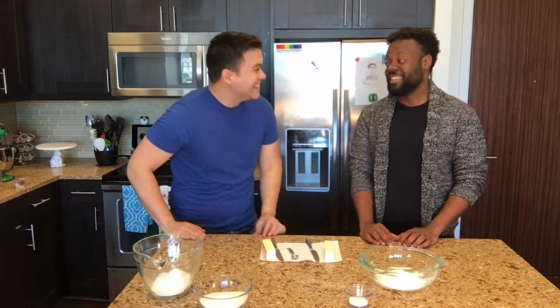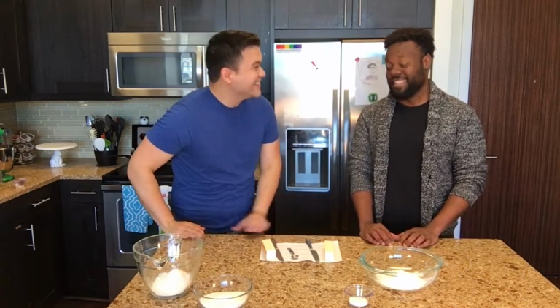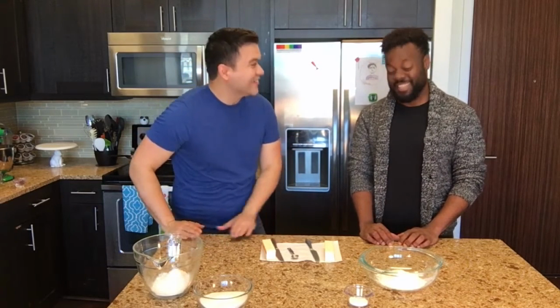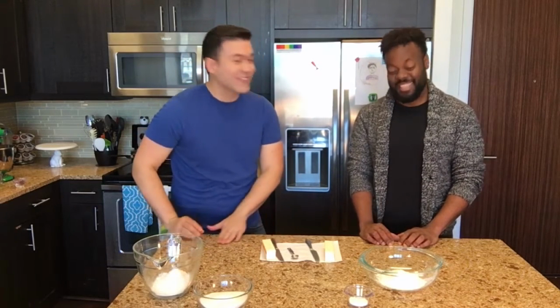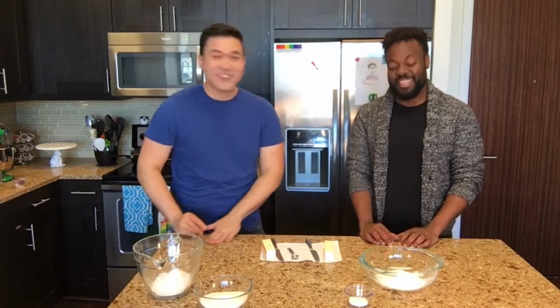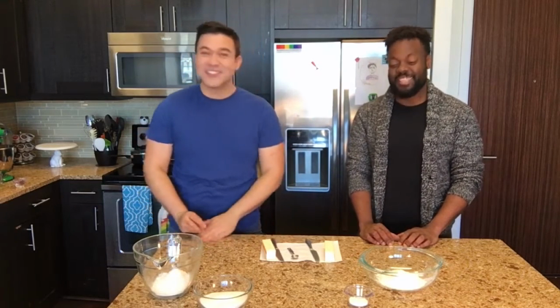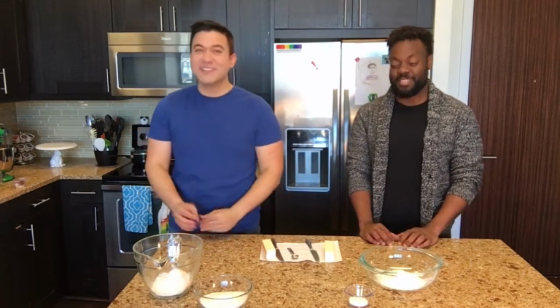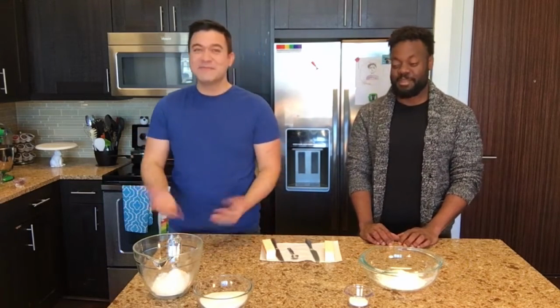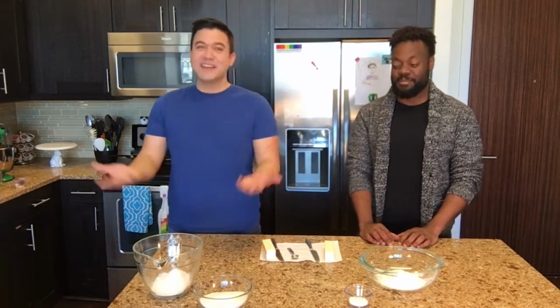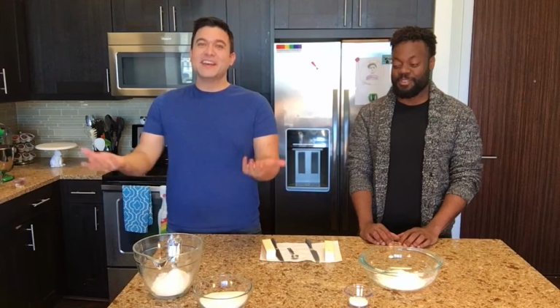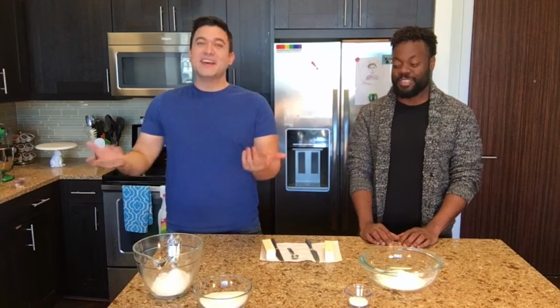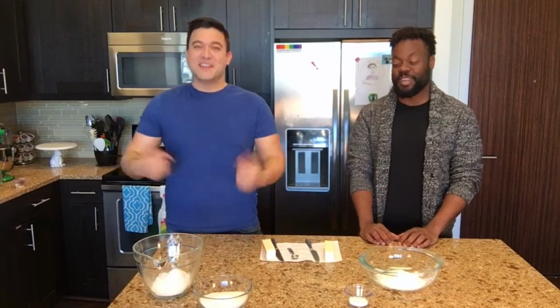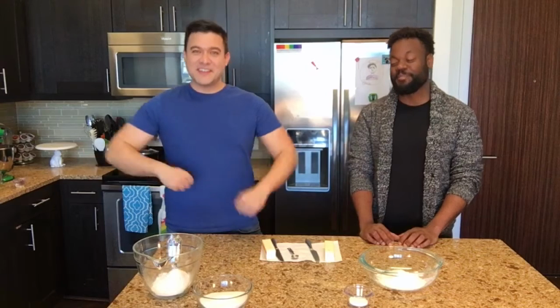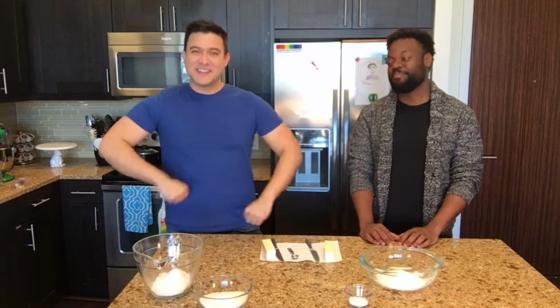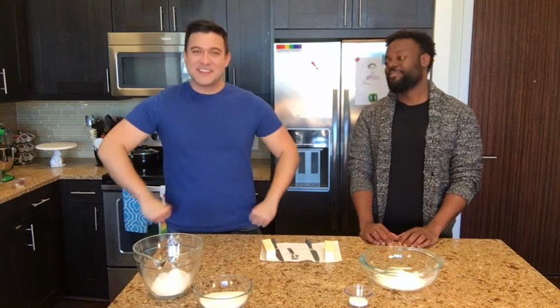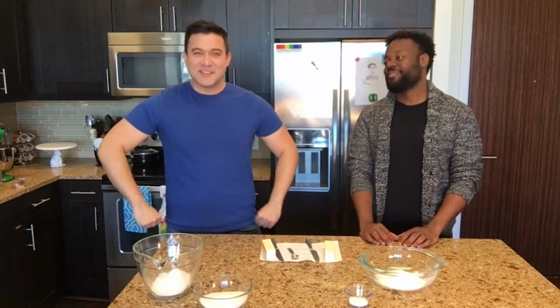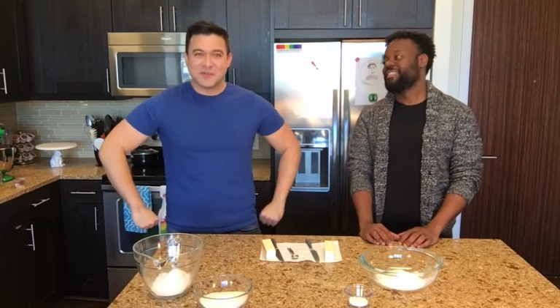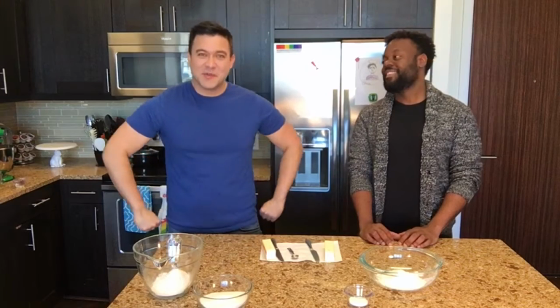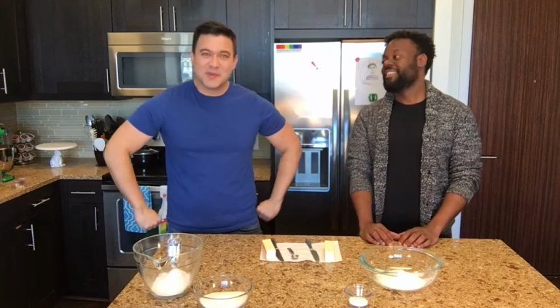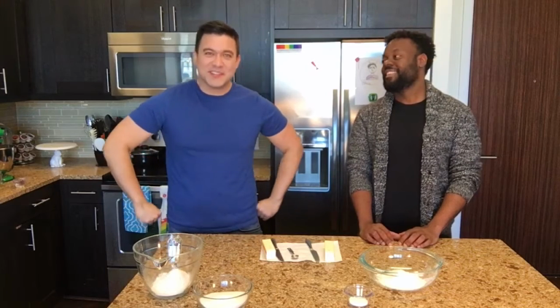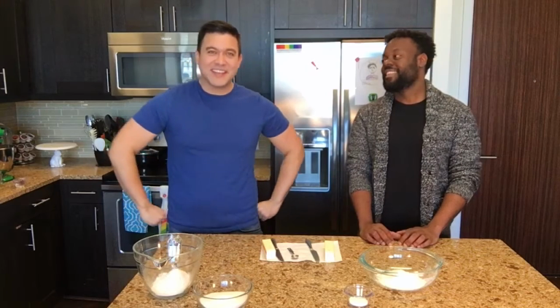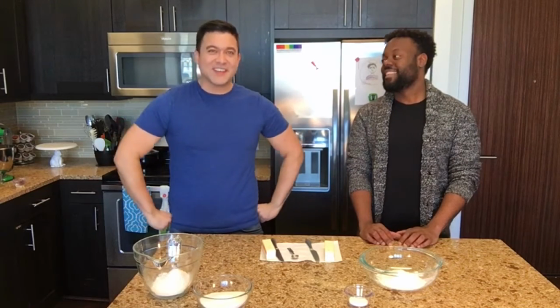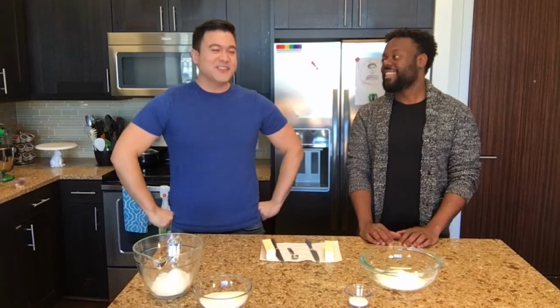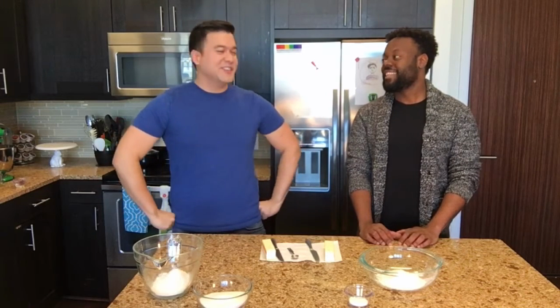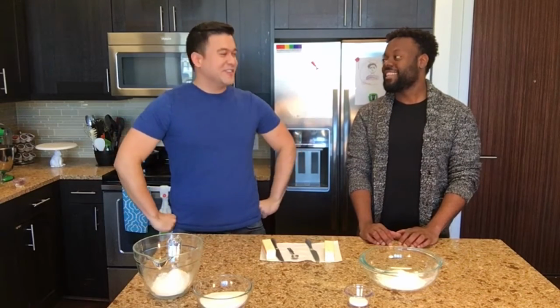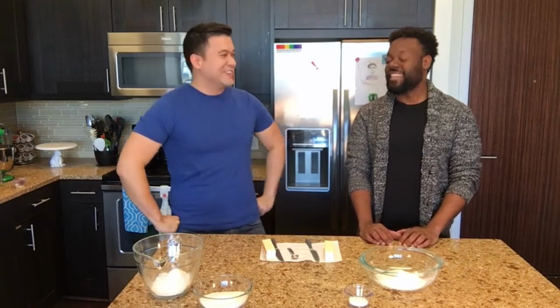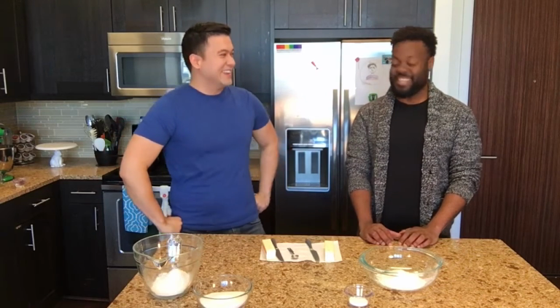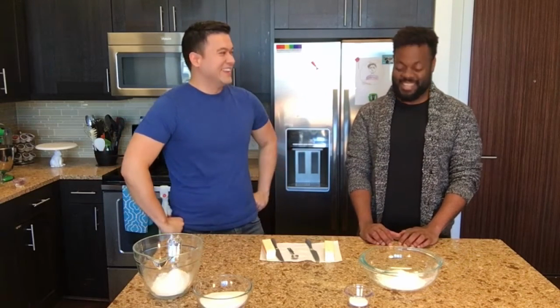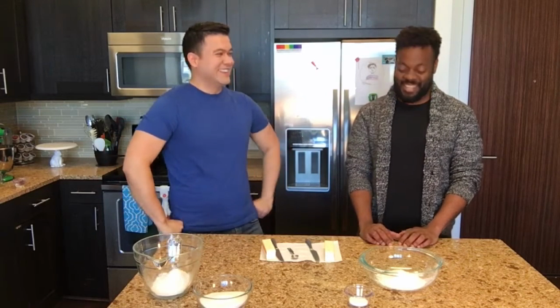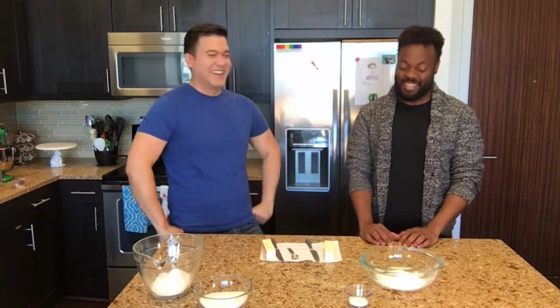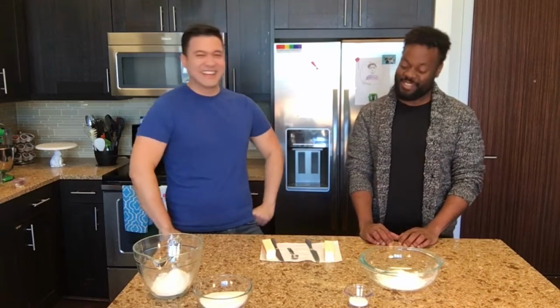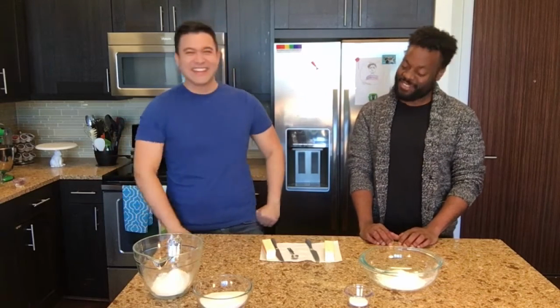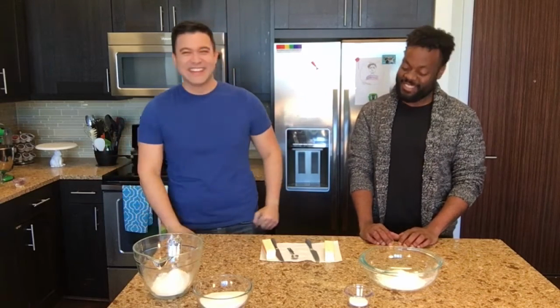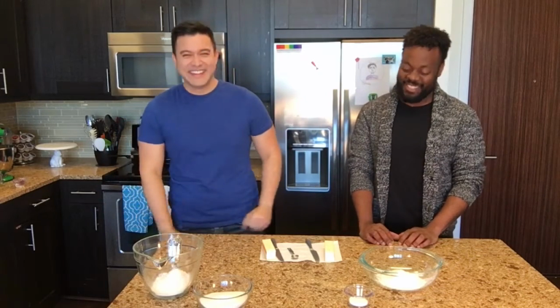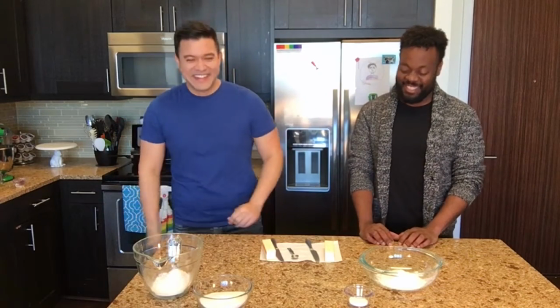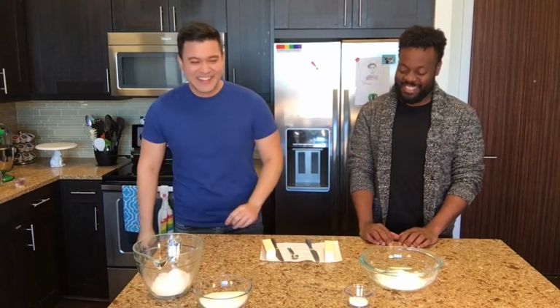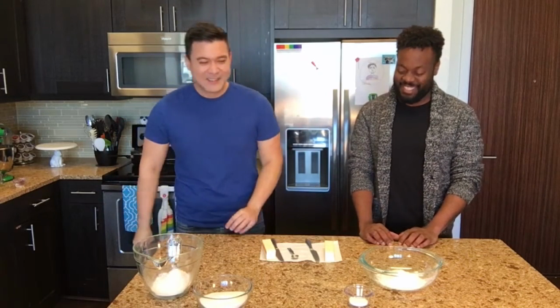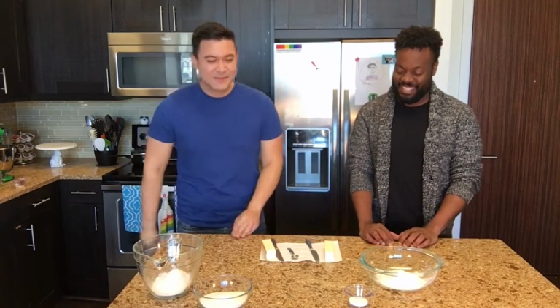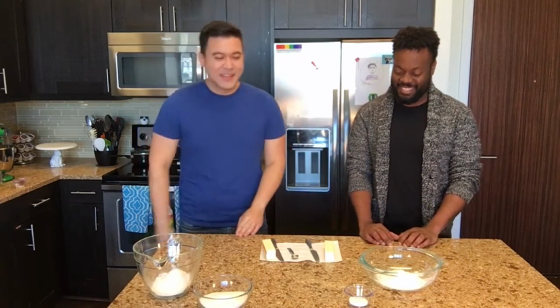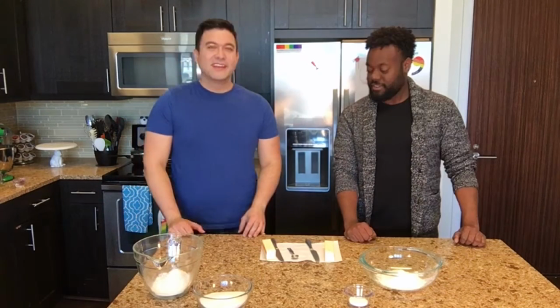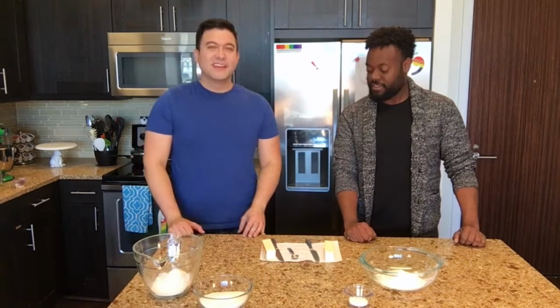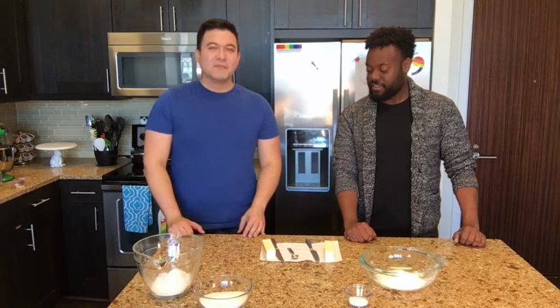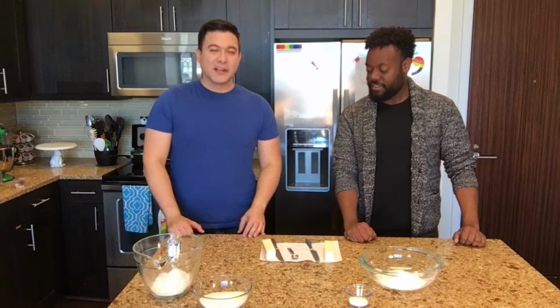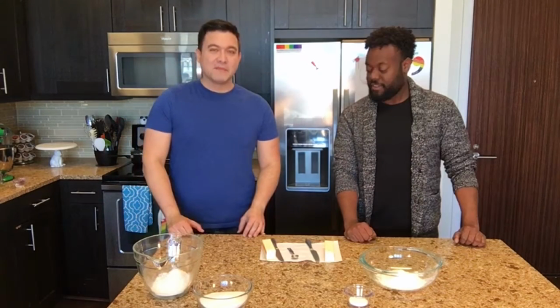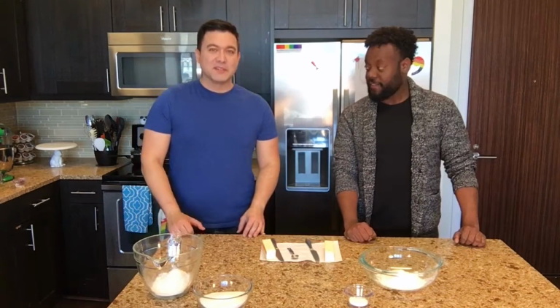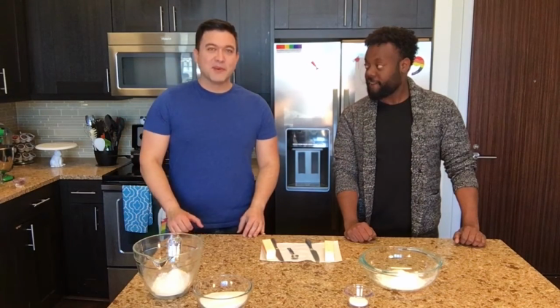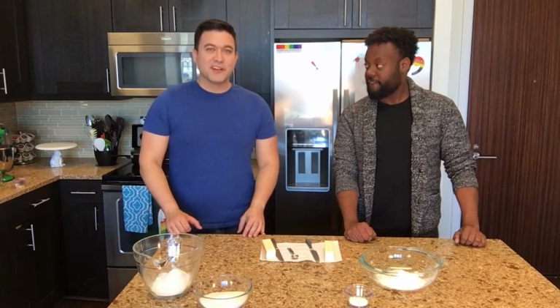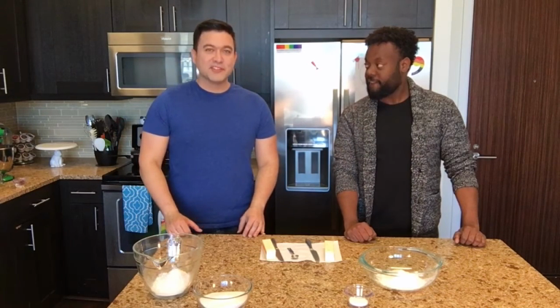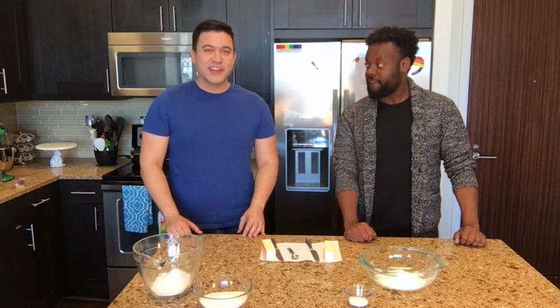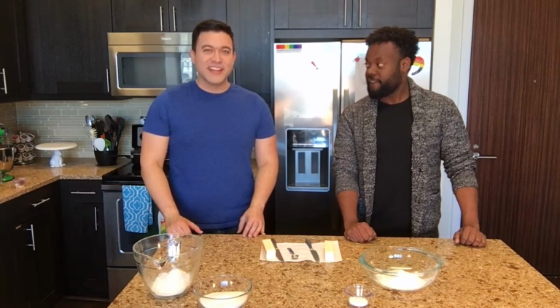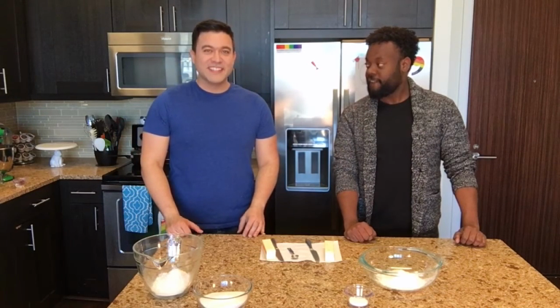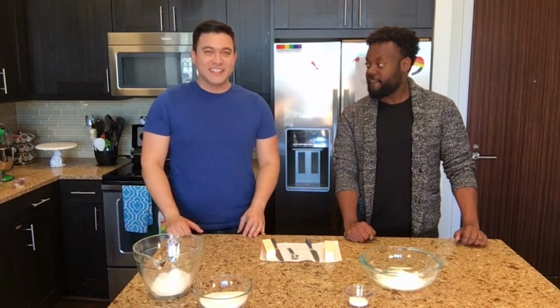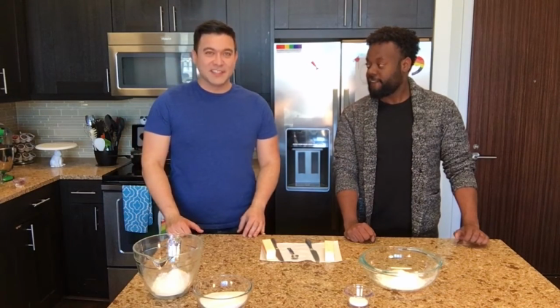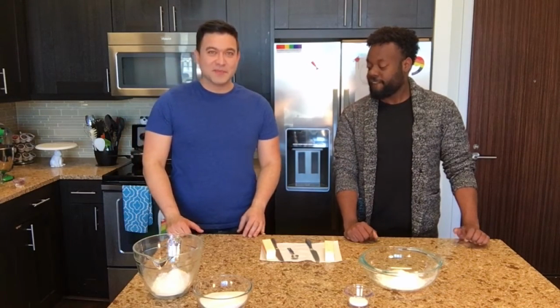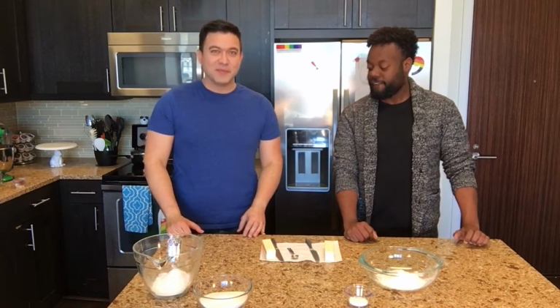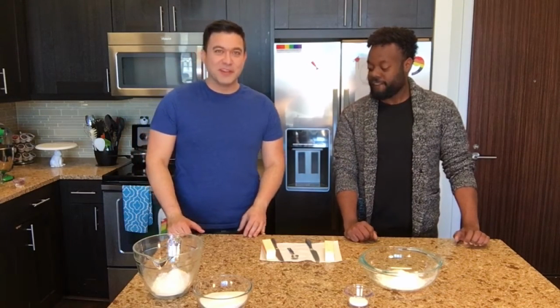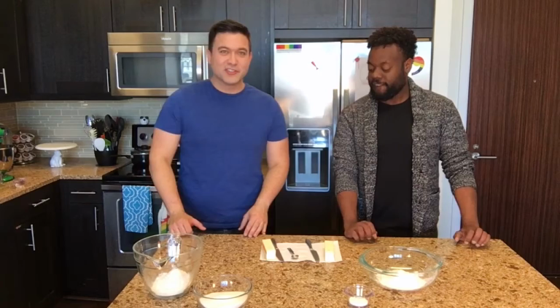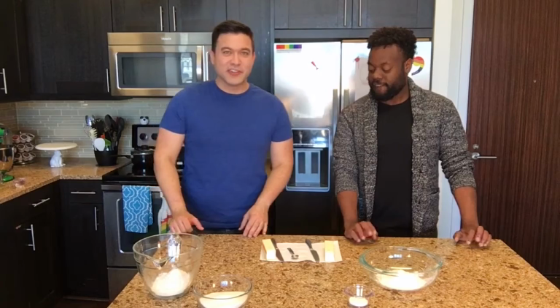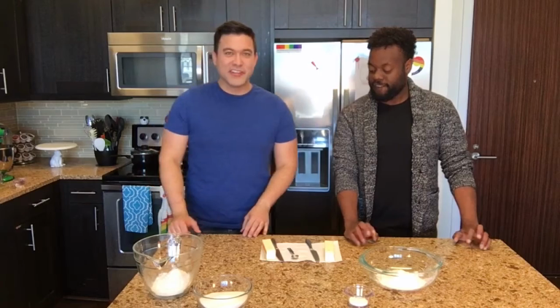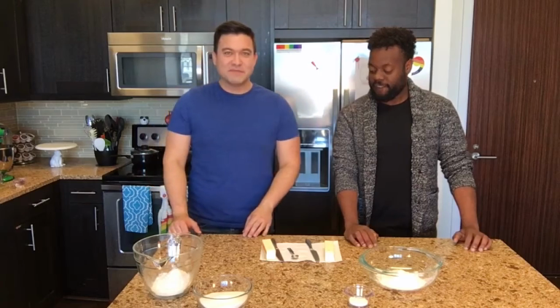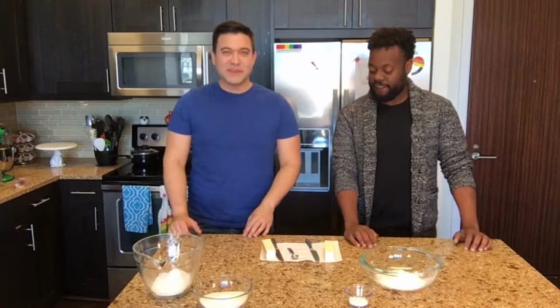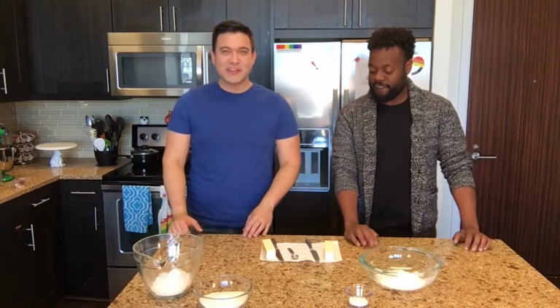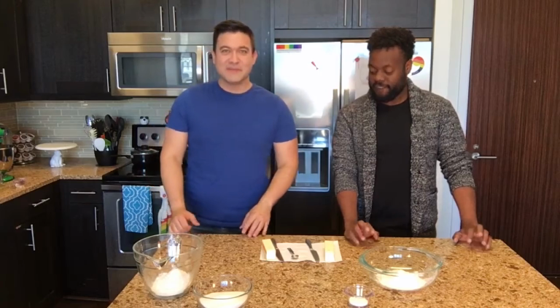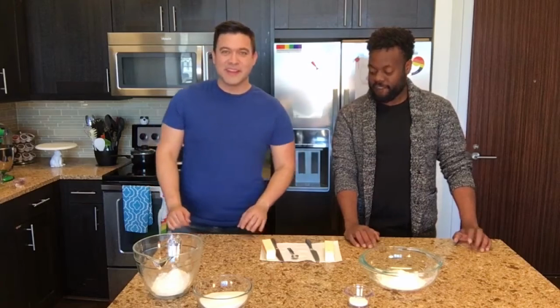This is your very first time? This is my first time. We will see how you do. My name is Paul Tran and this is Paul Tran, Baker Man.